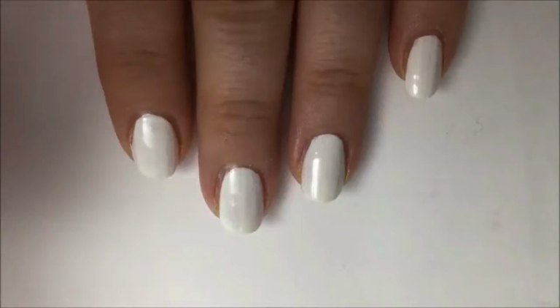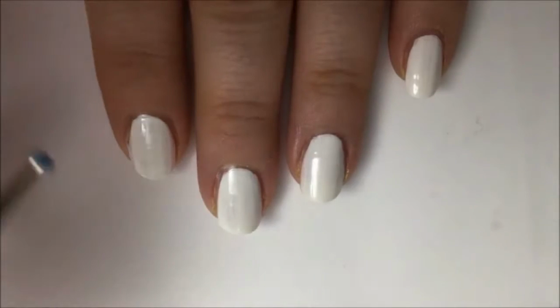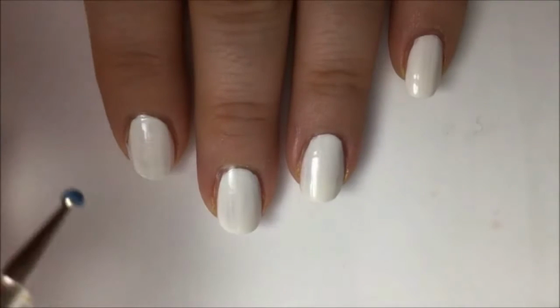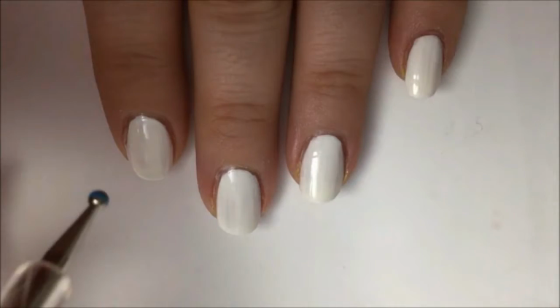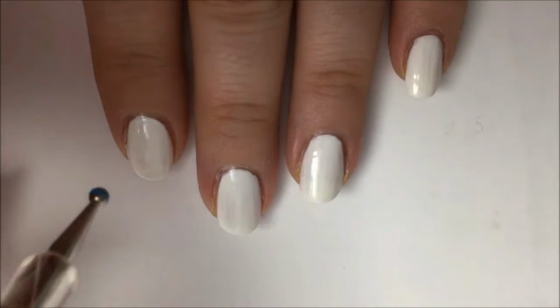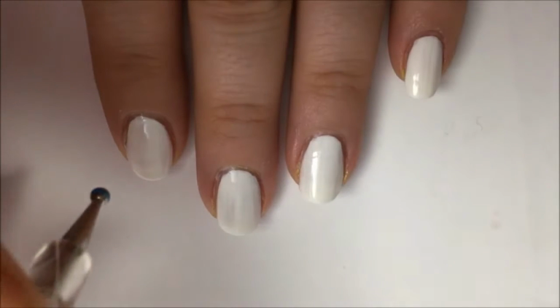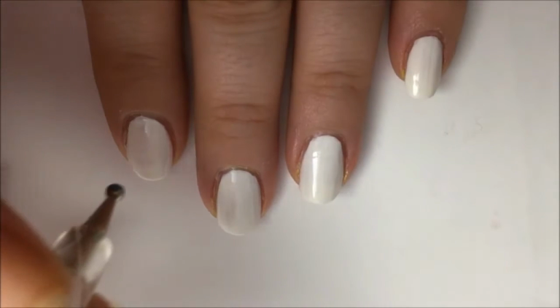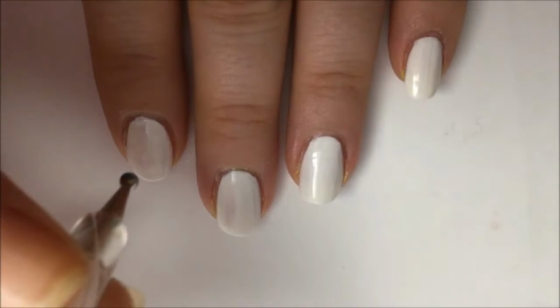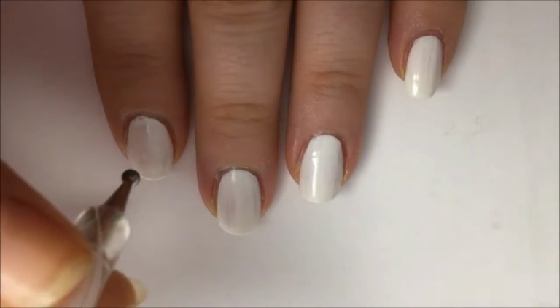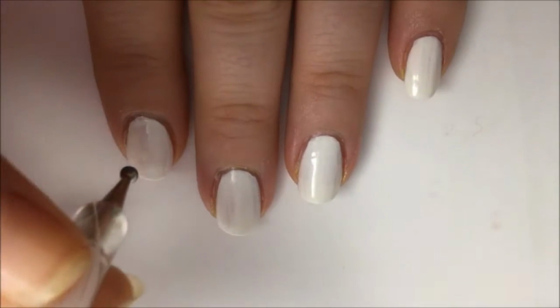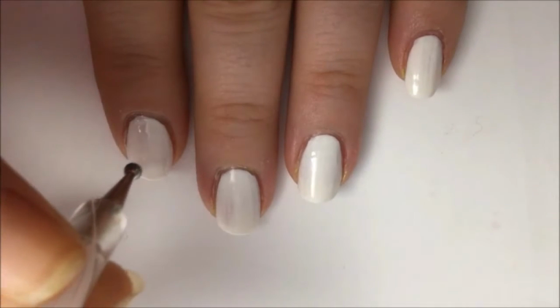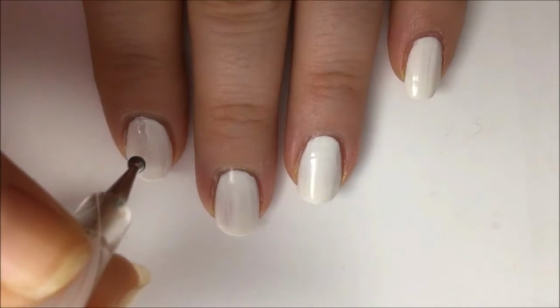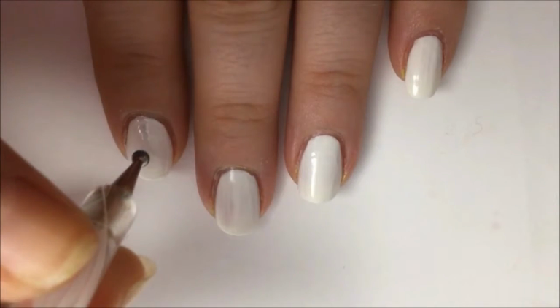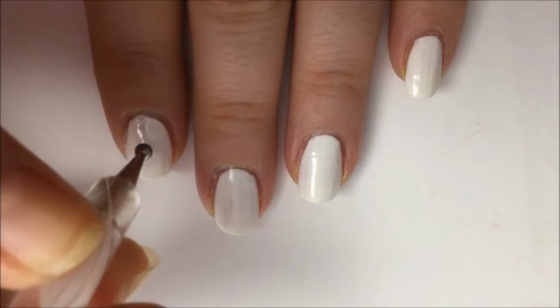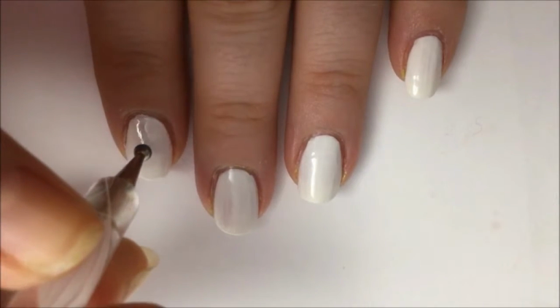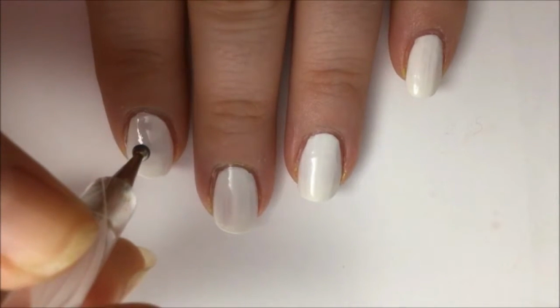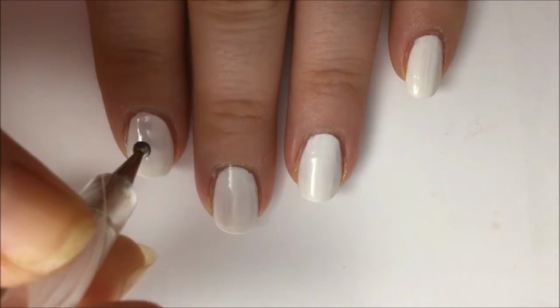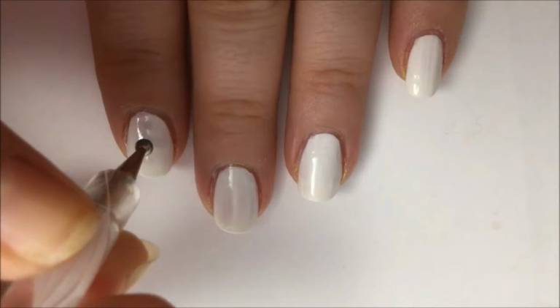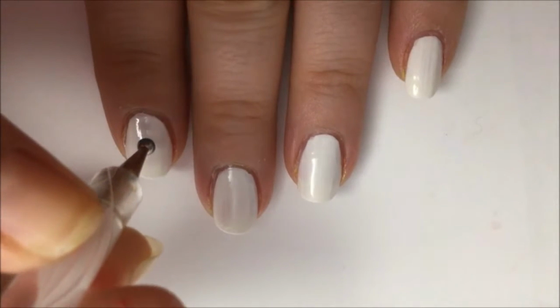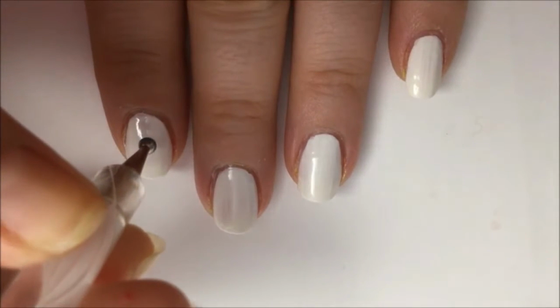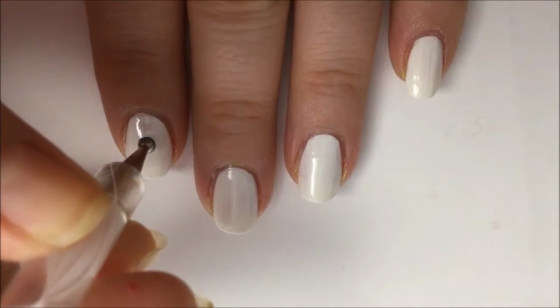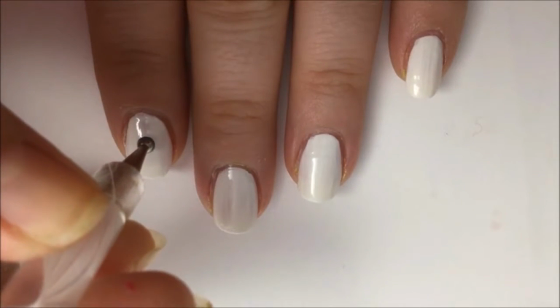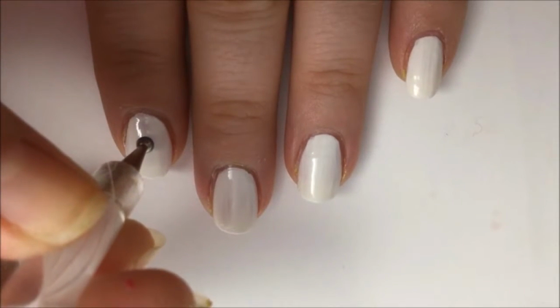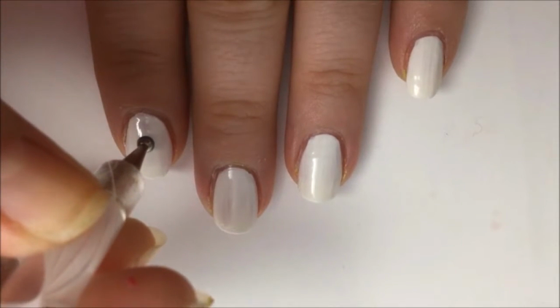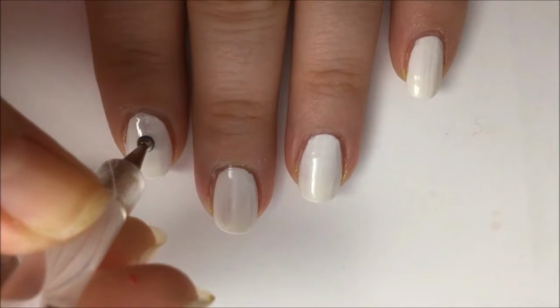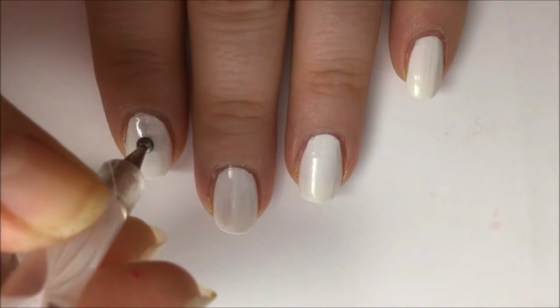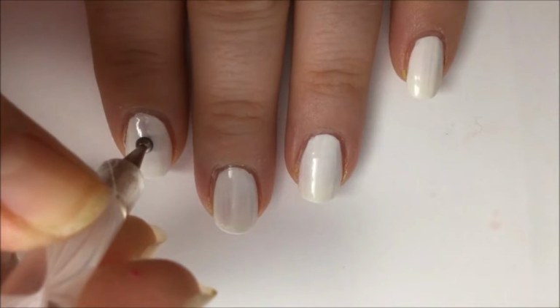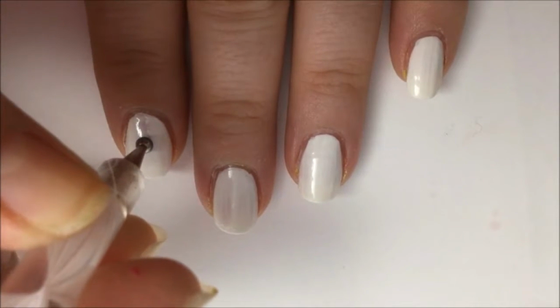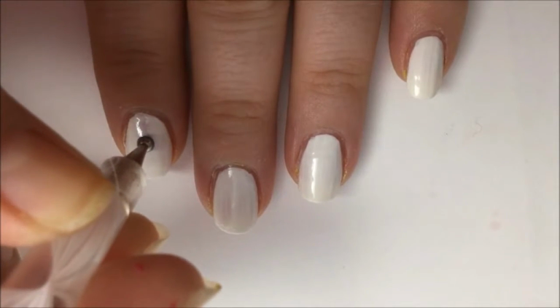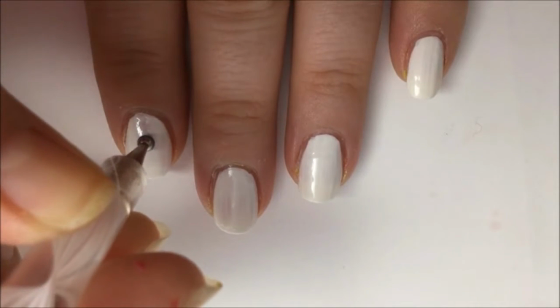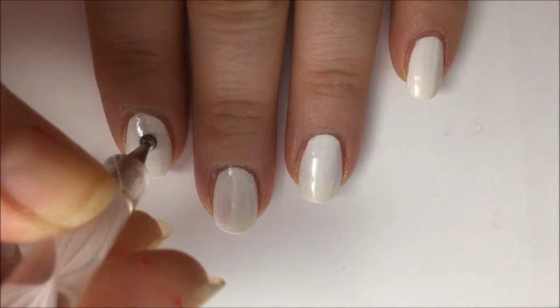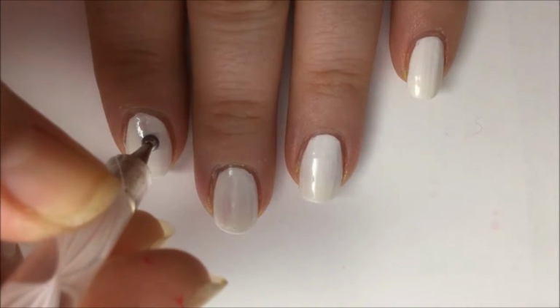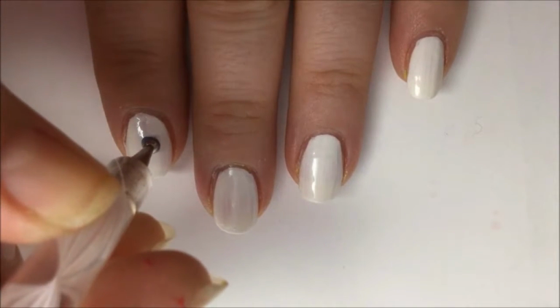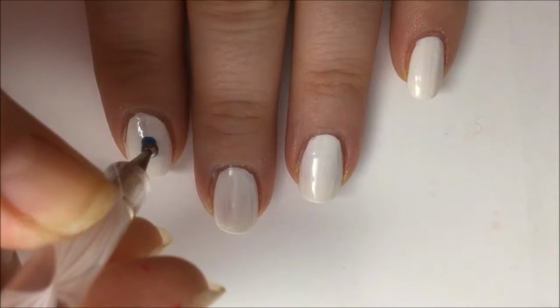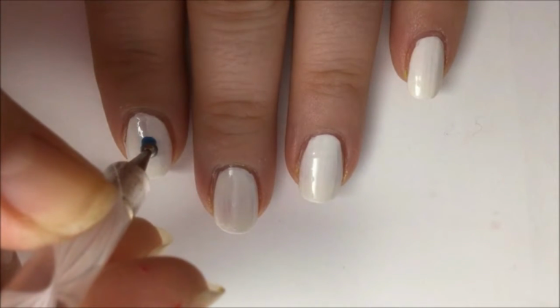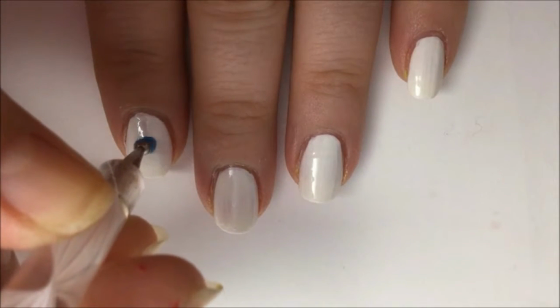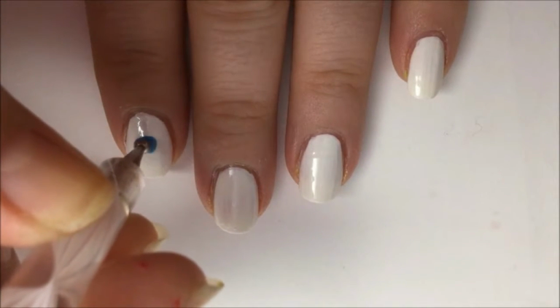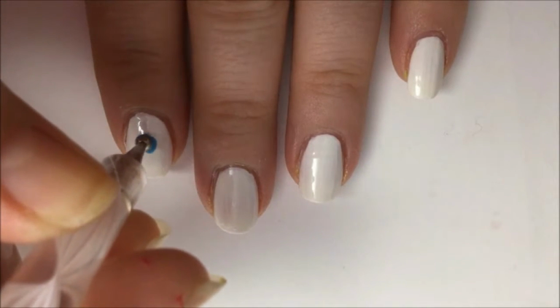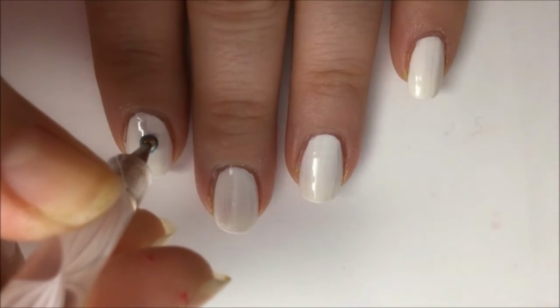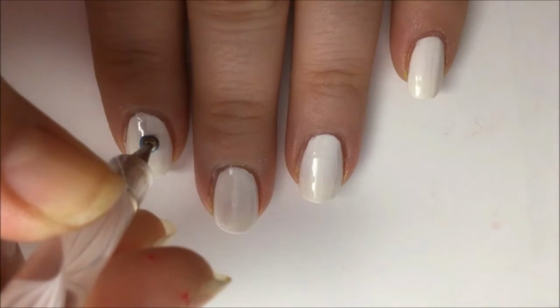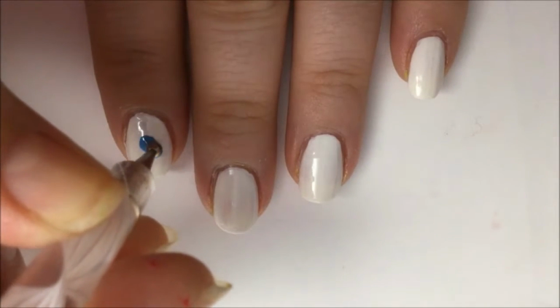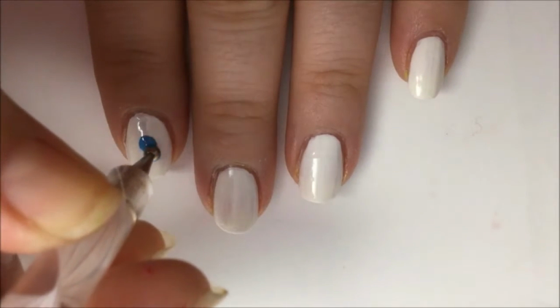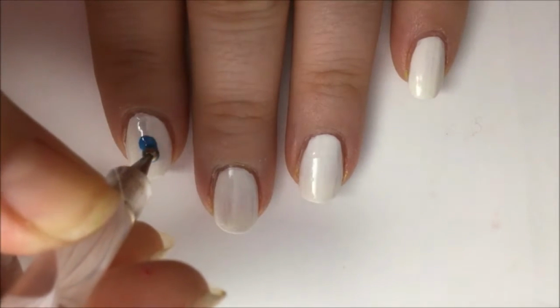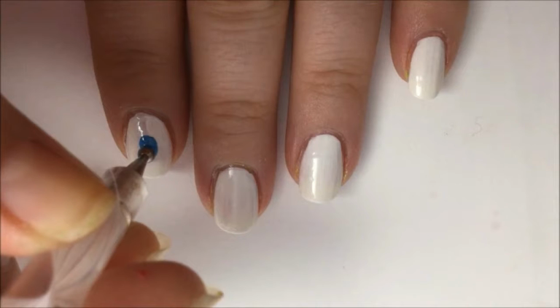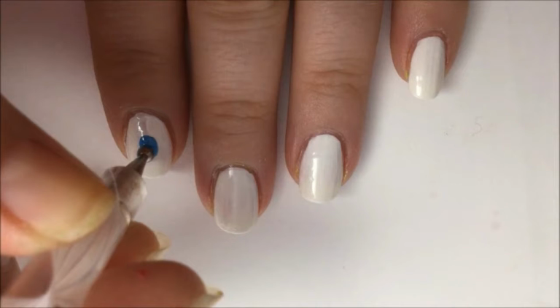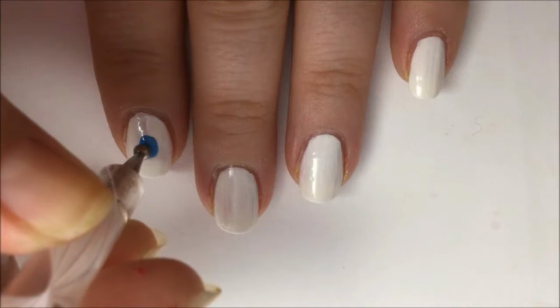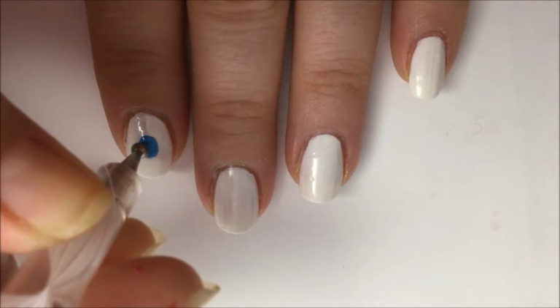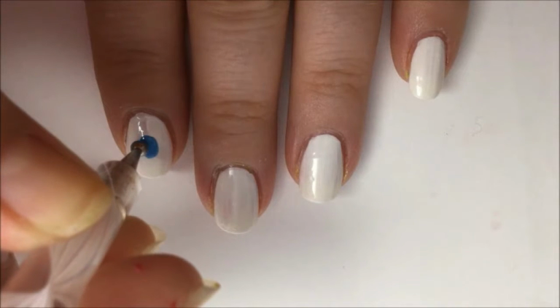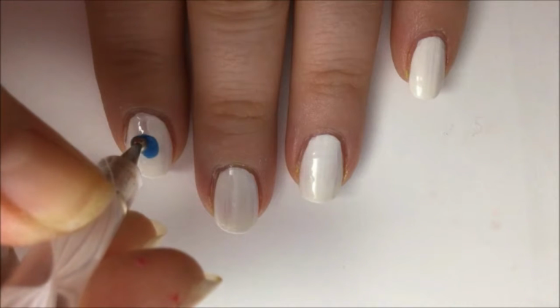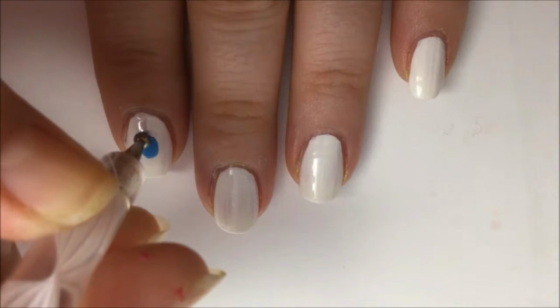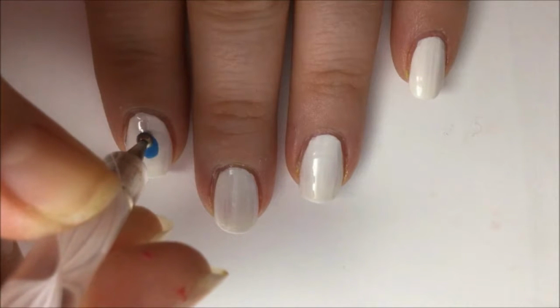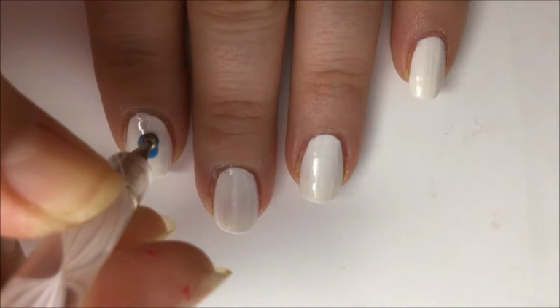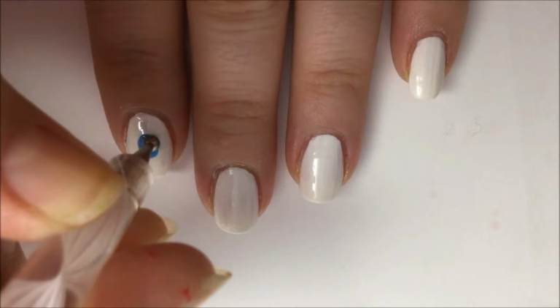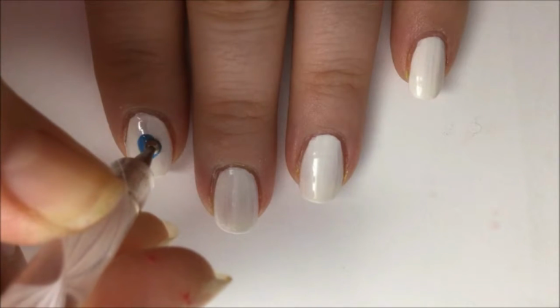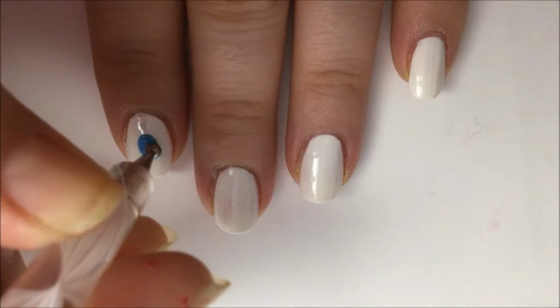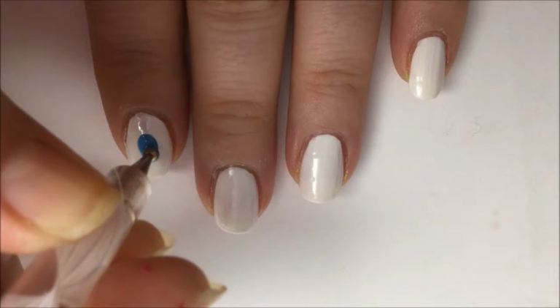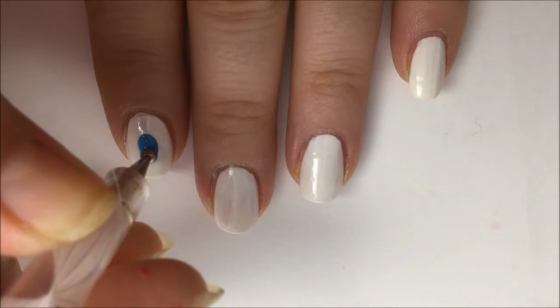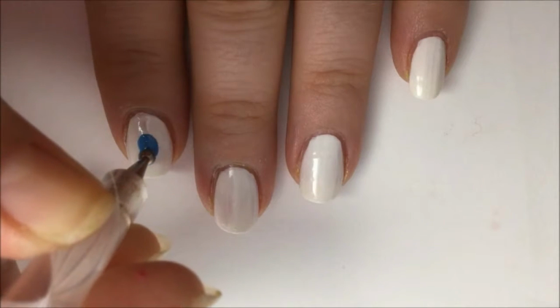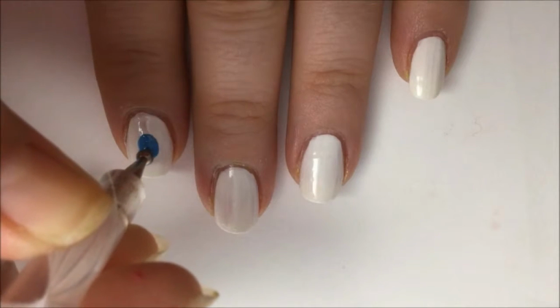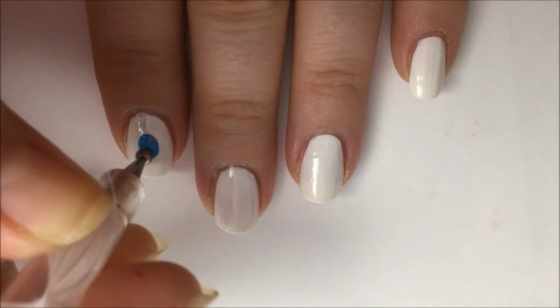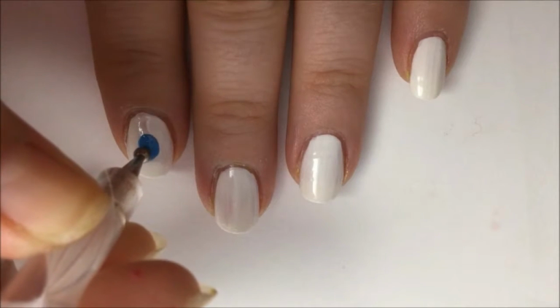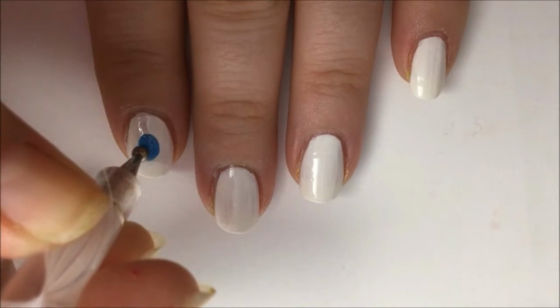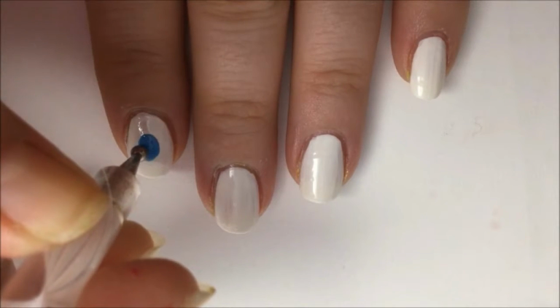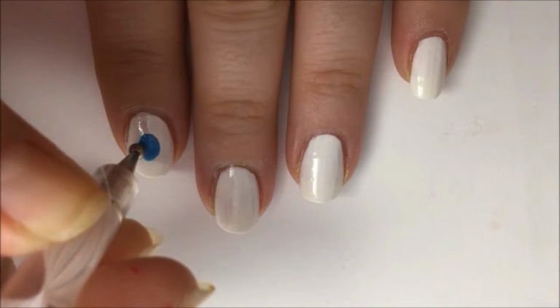Allow the white paint to dry. Now take a large dotting tool with your light blue paint and make a large dot in the center of your nail.